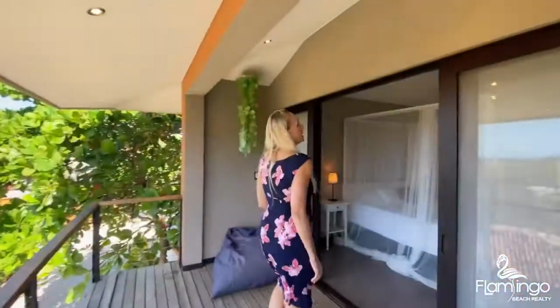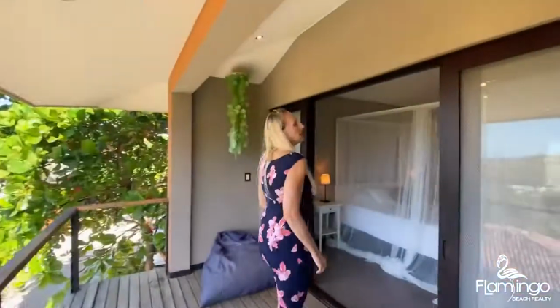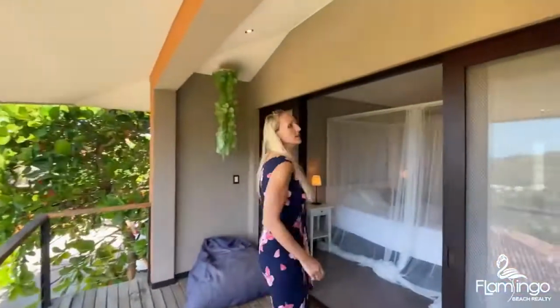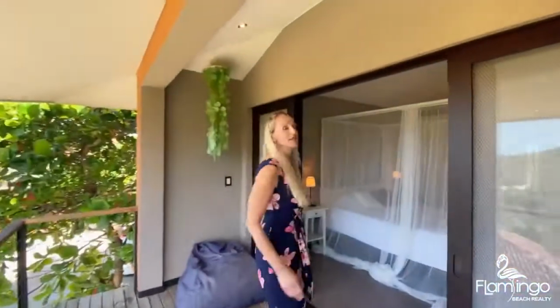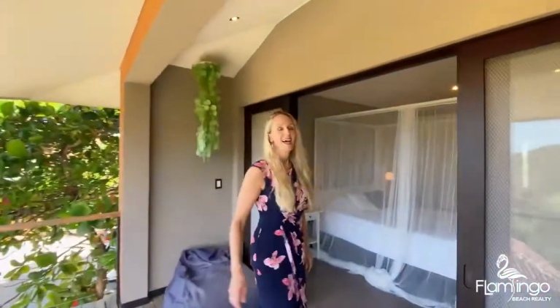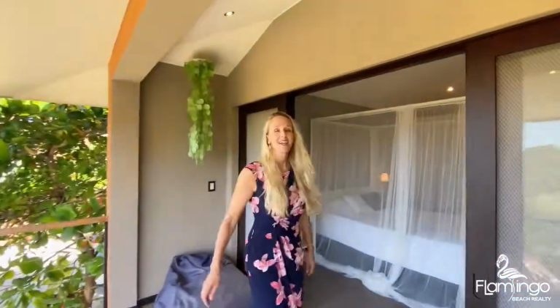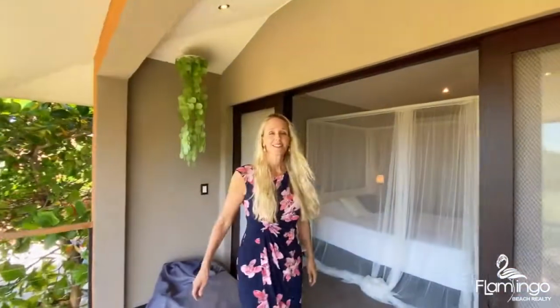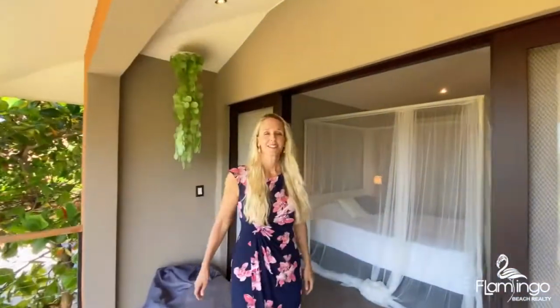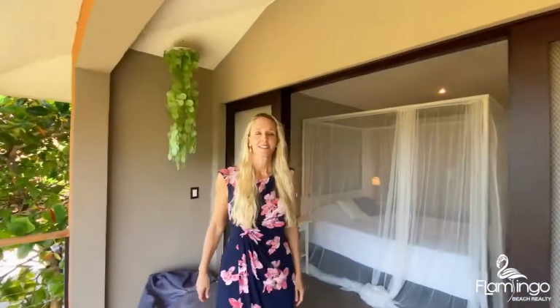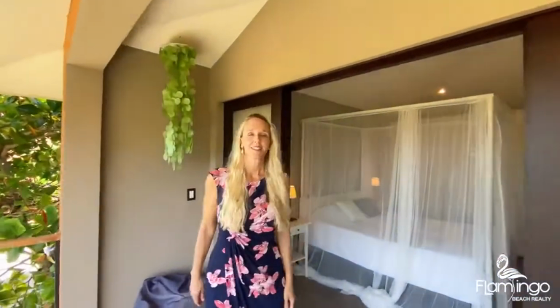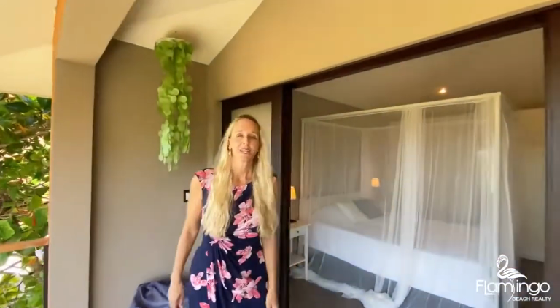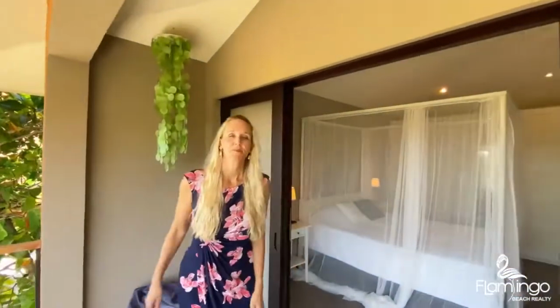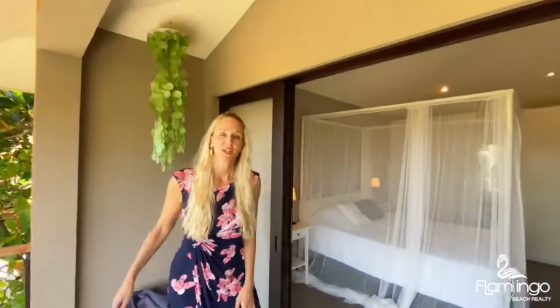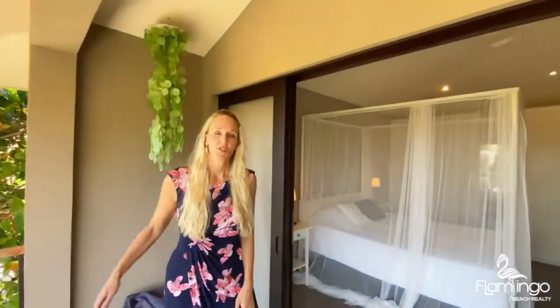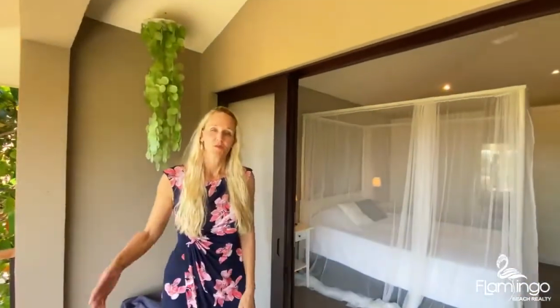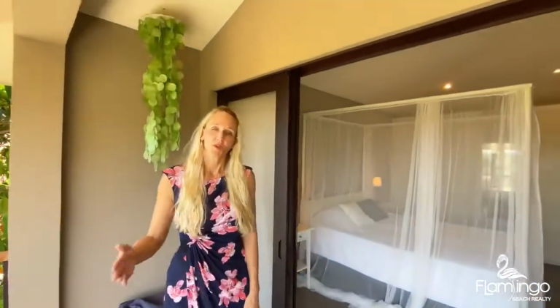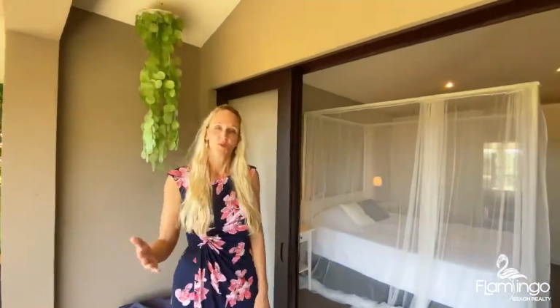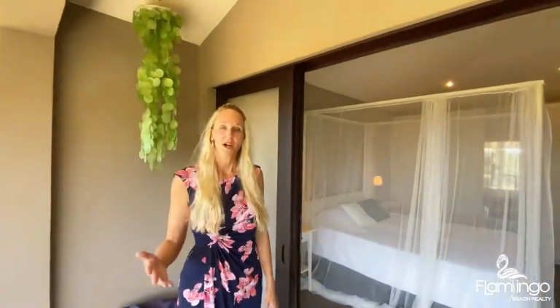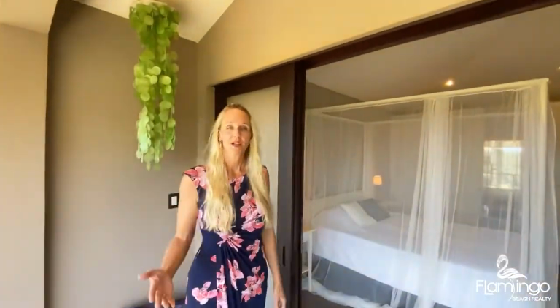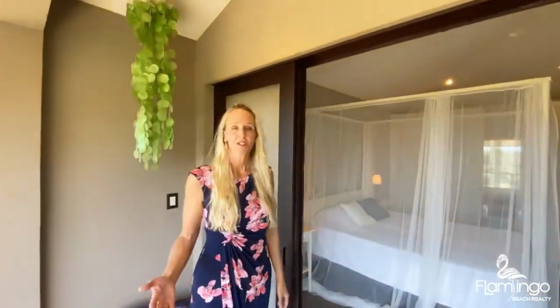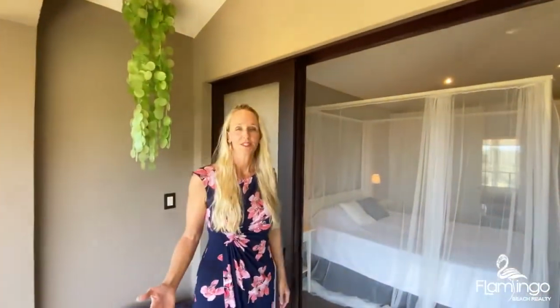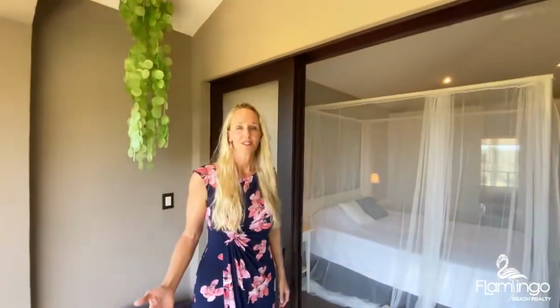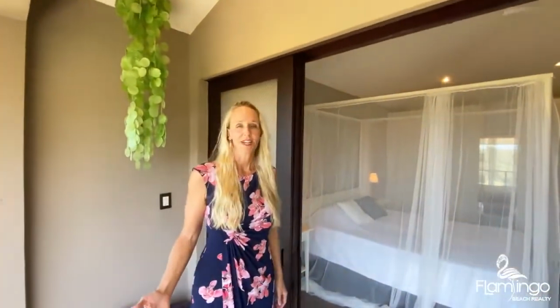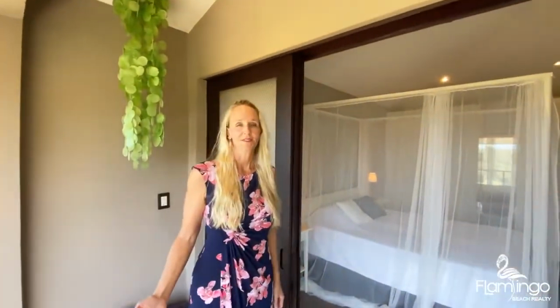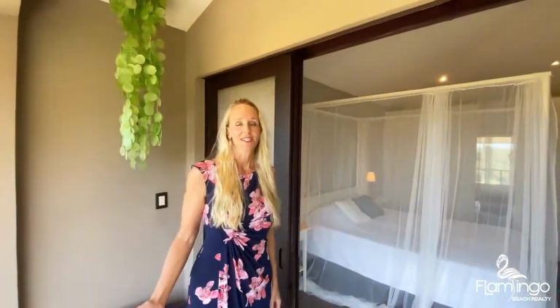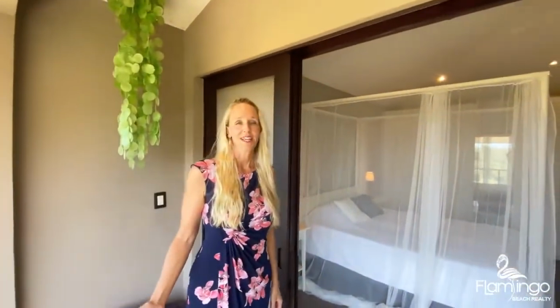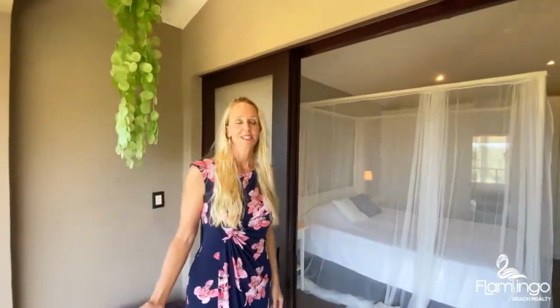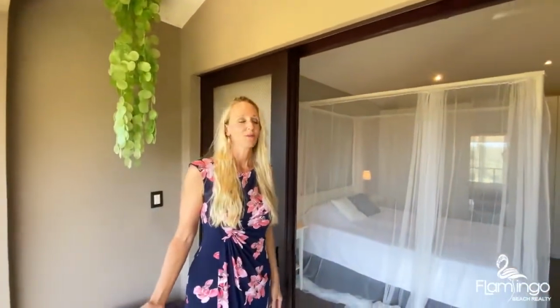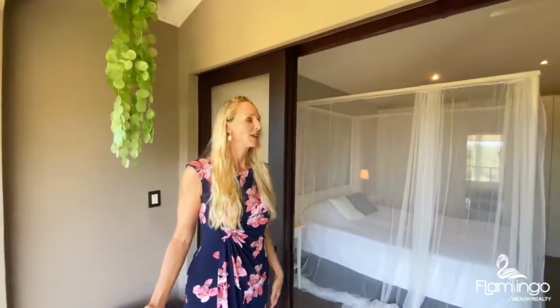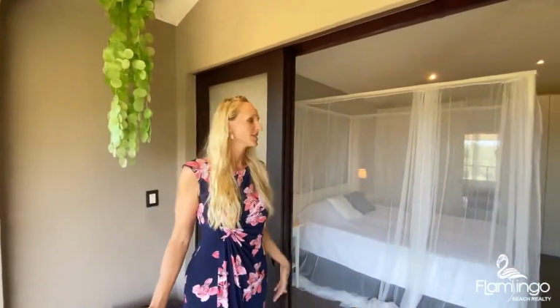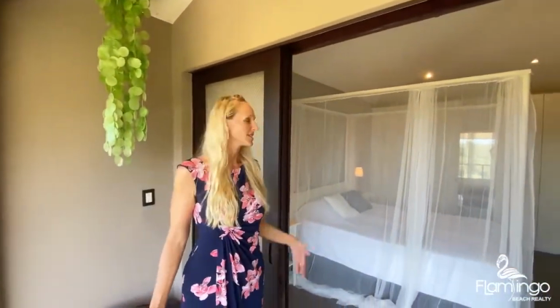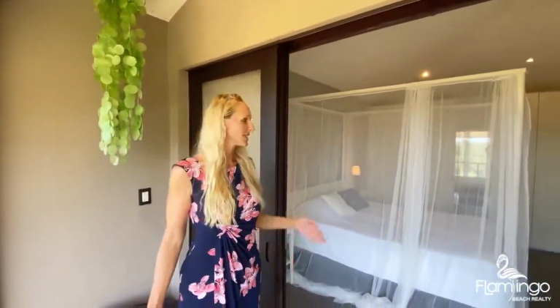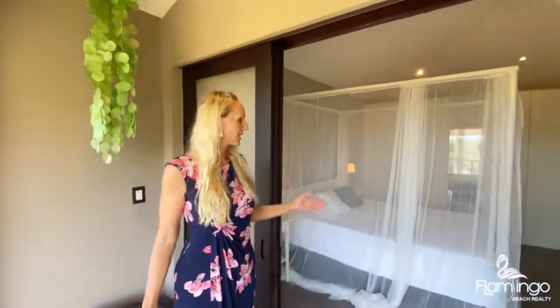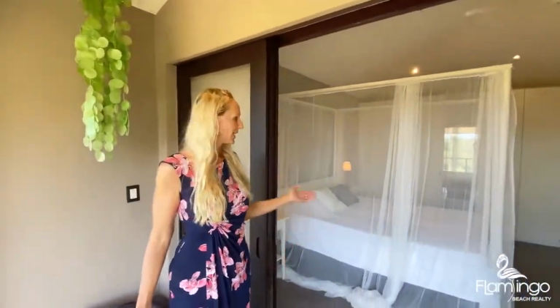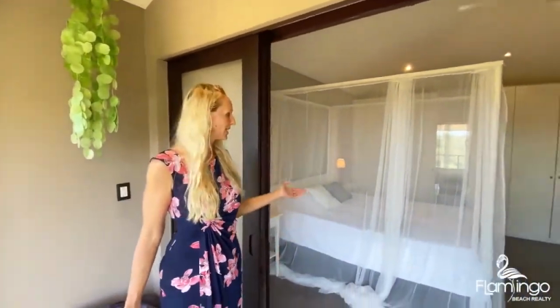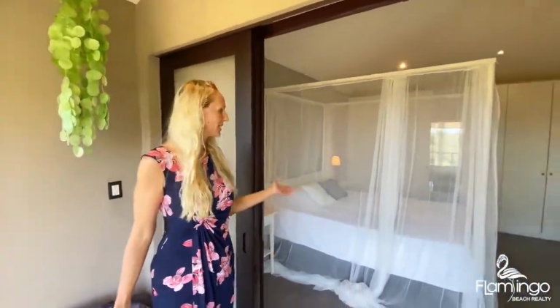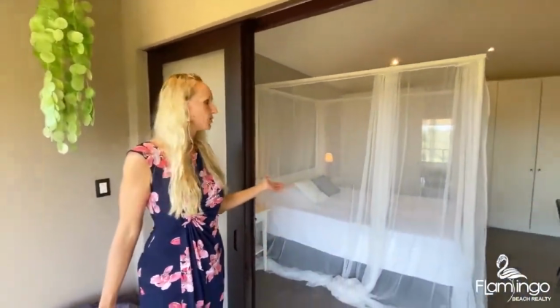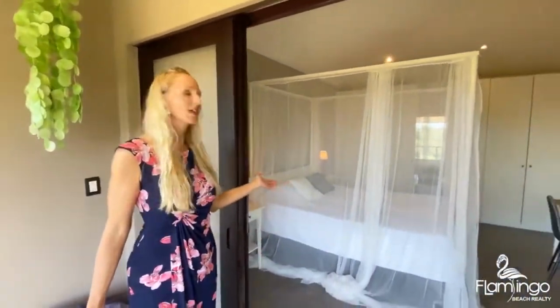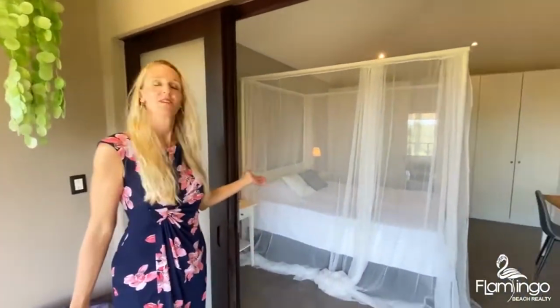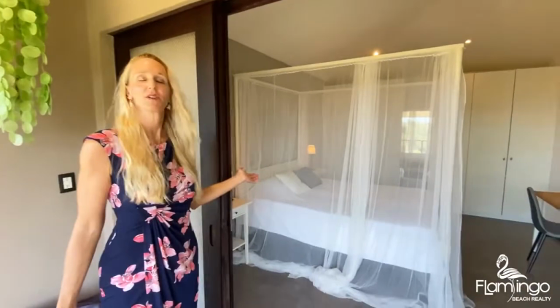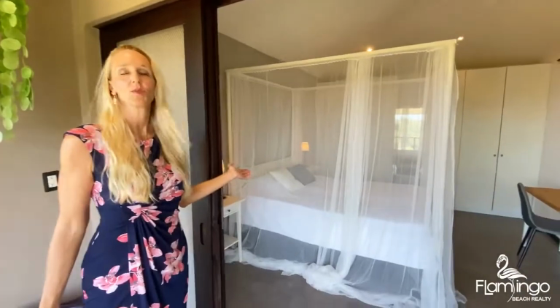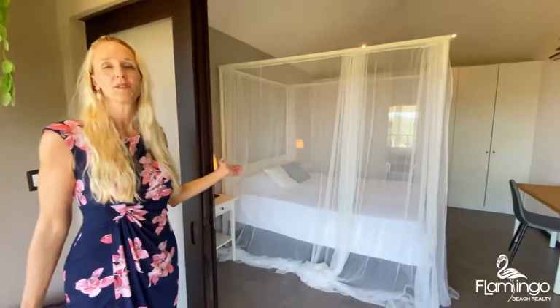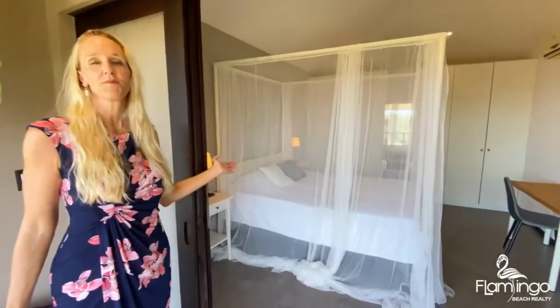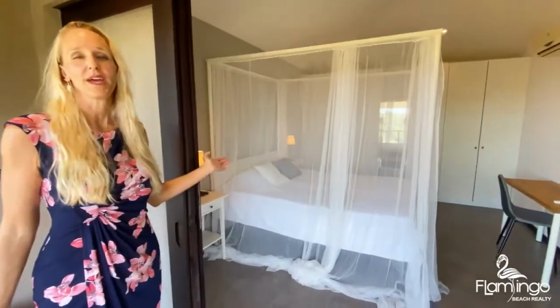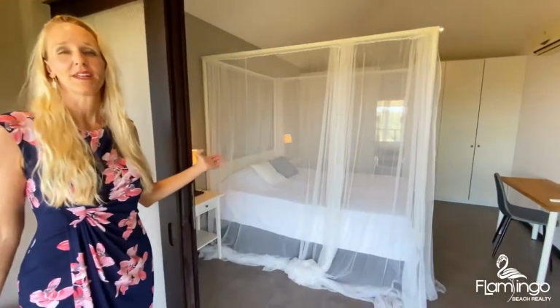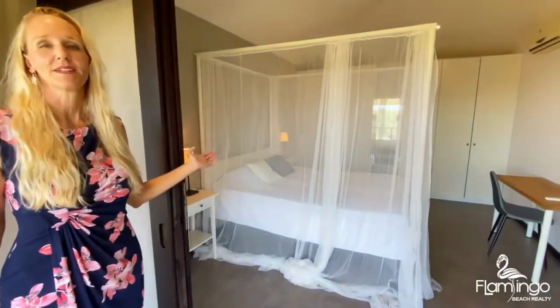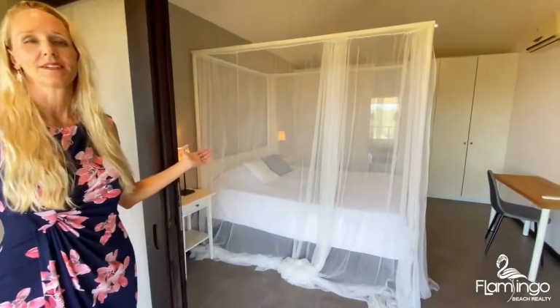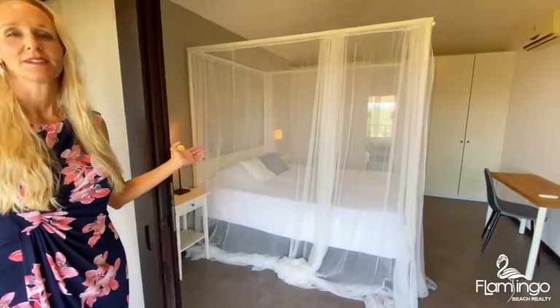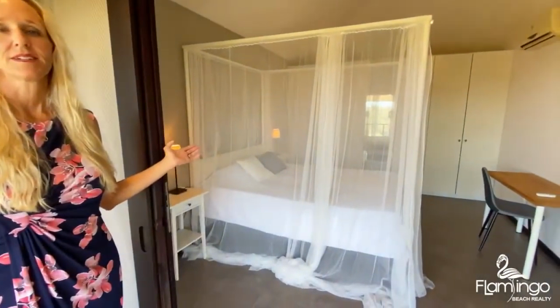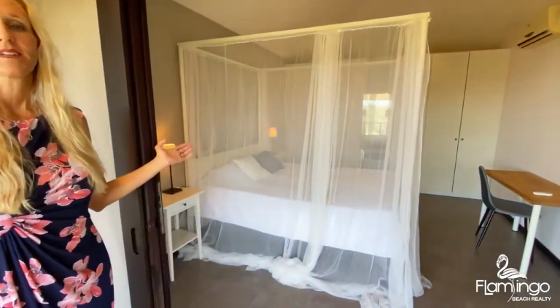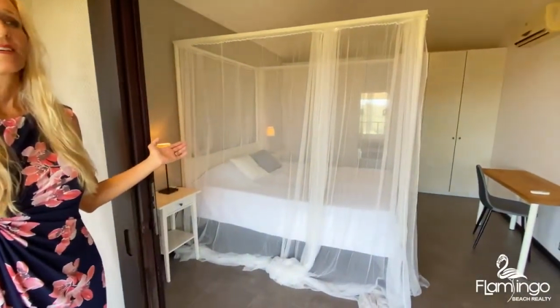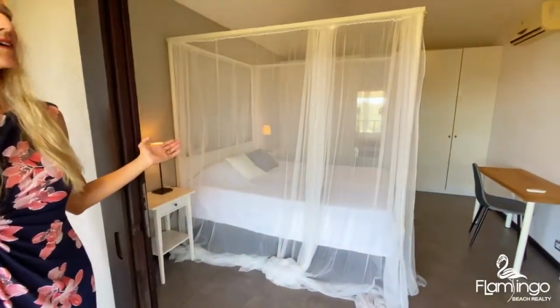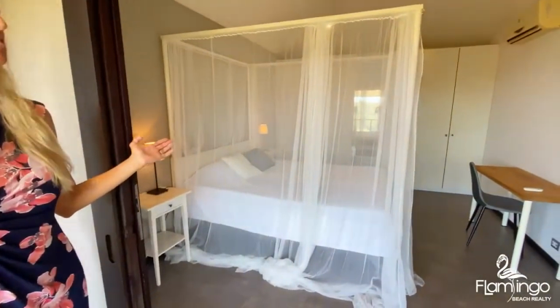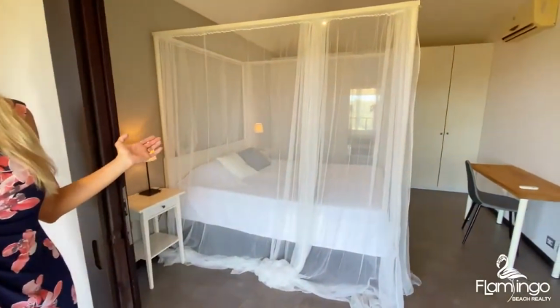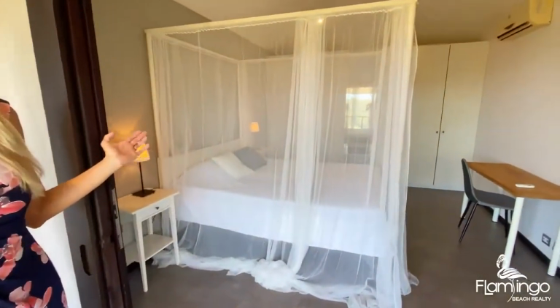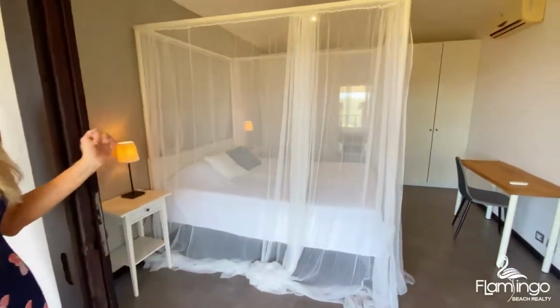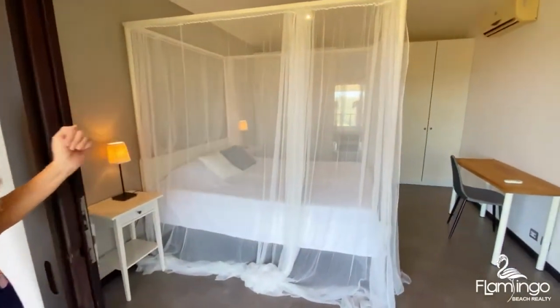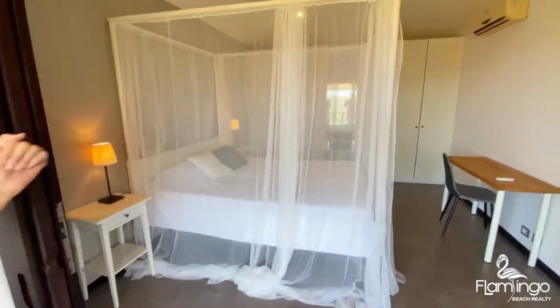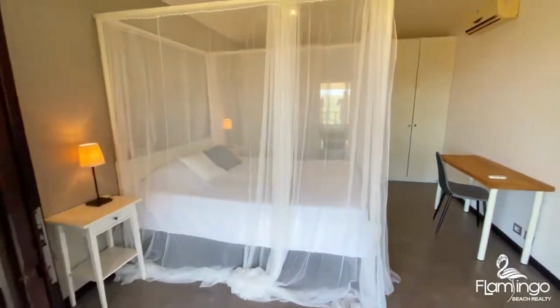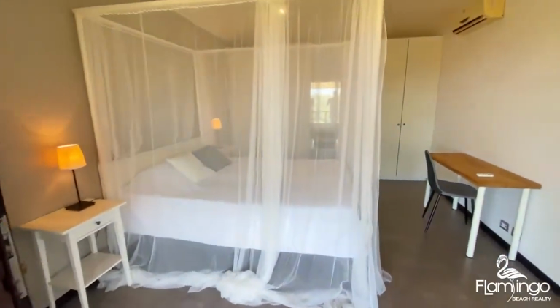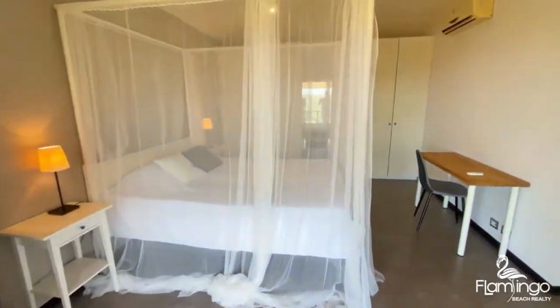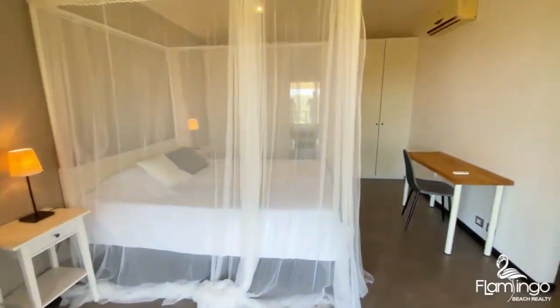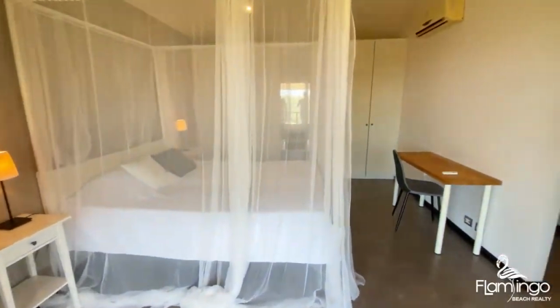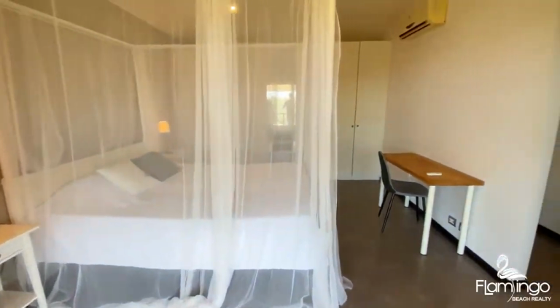To access the second bedroom, you walk under this covered deck space. Here we have a queen bed with plenty of closet space.